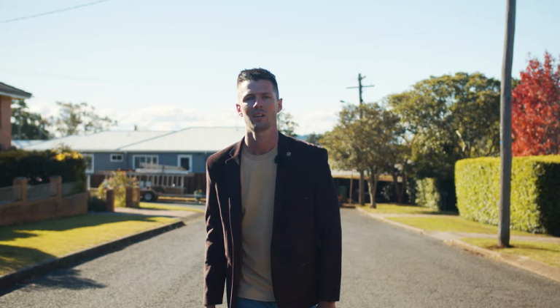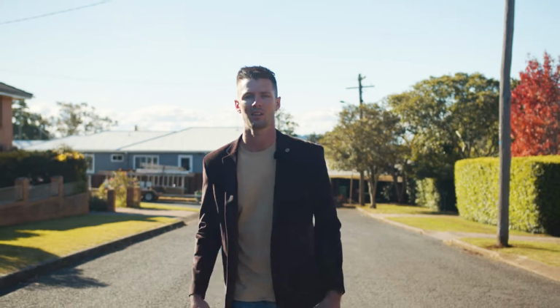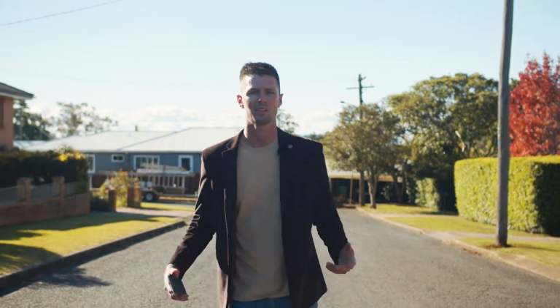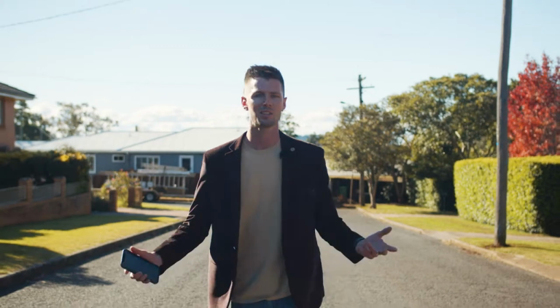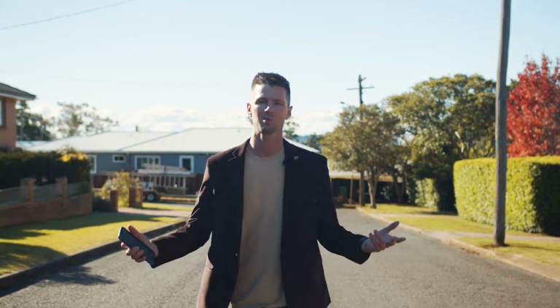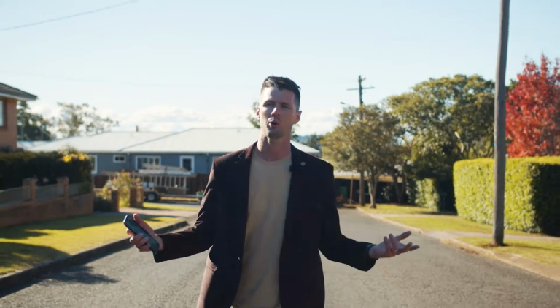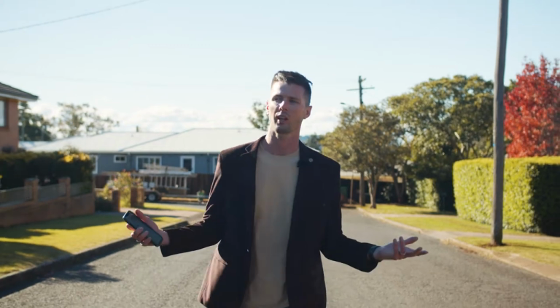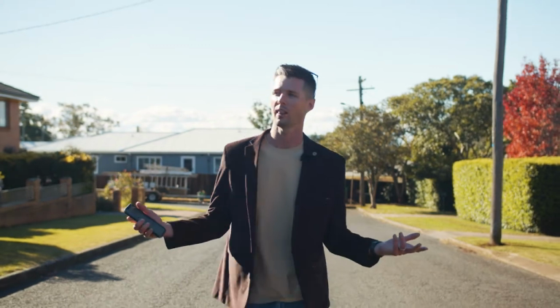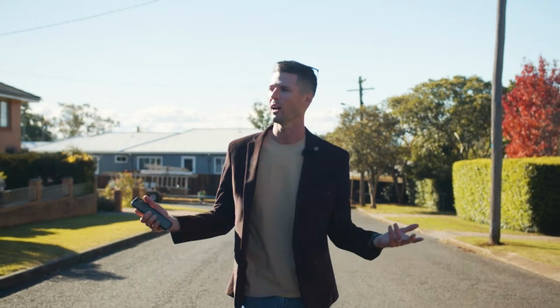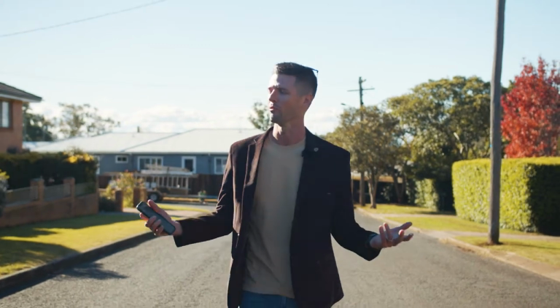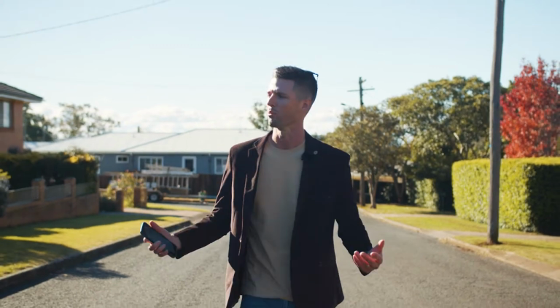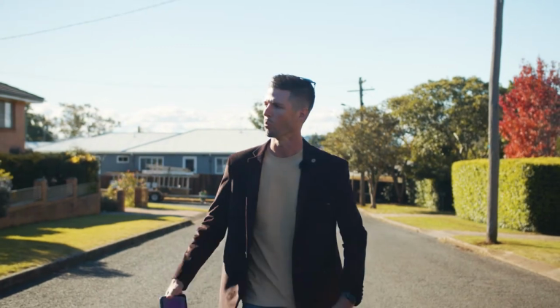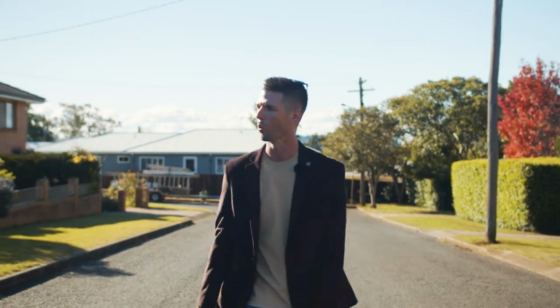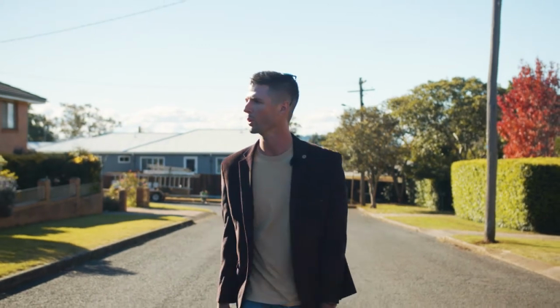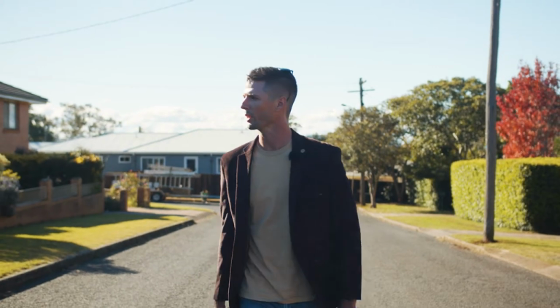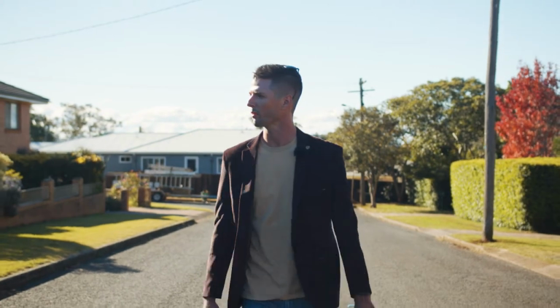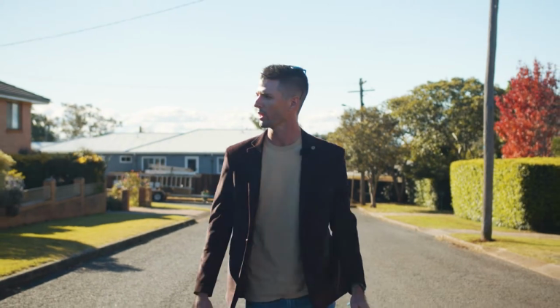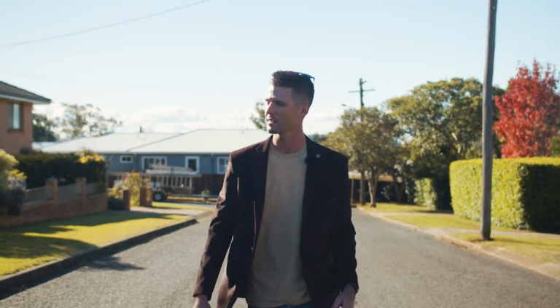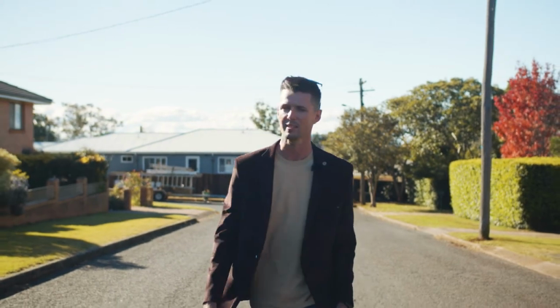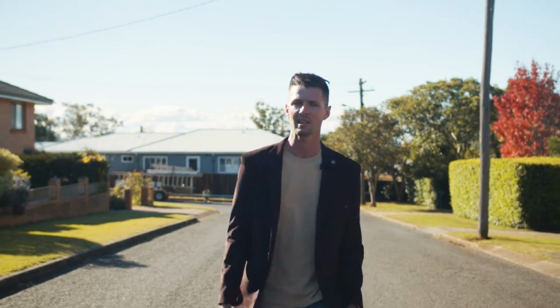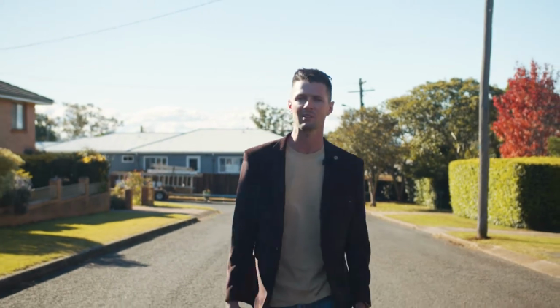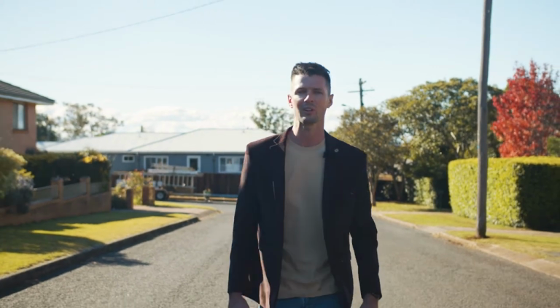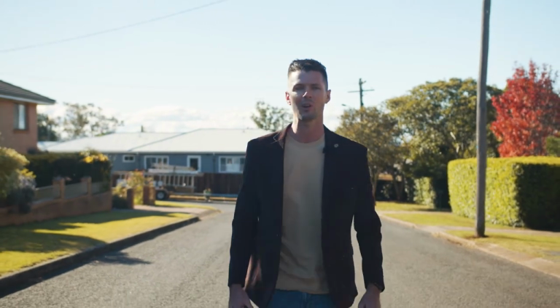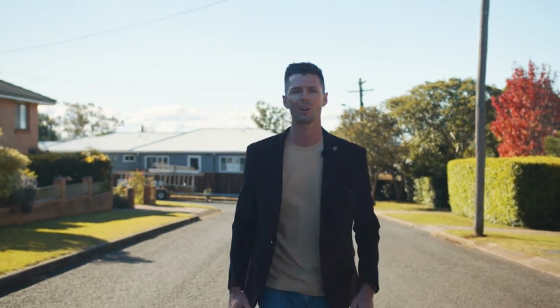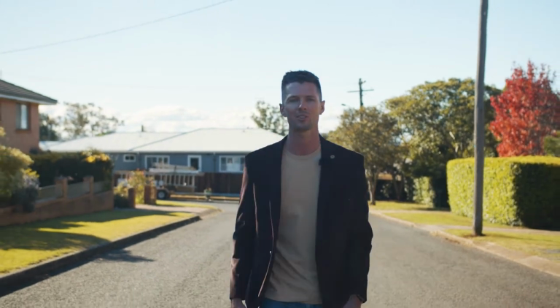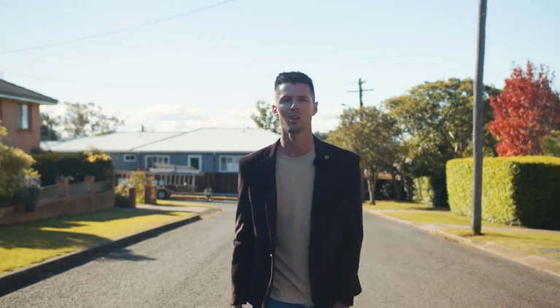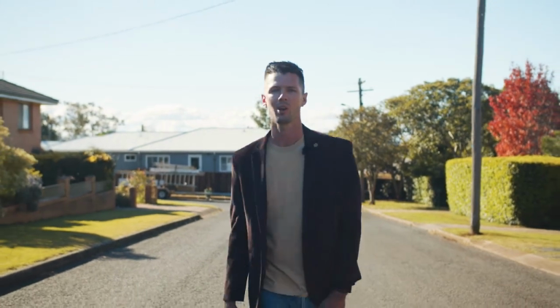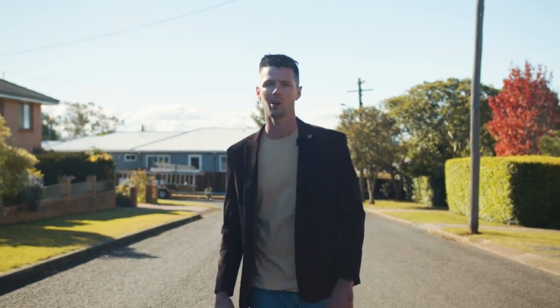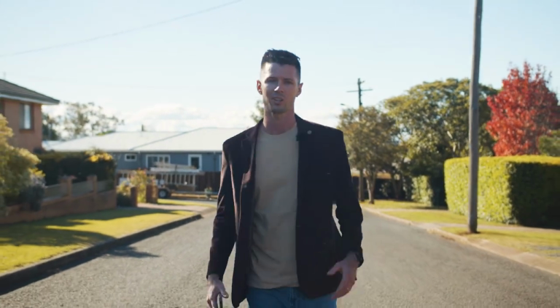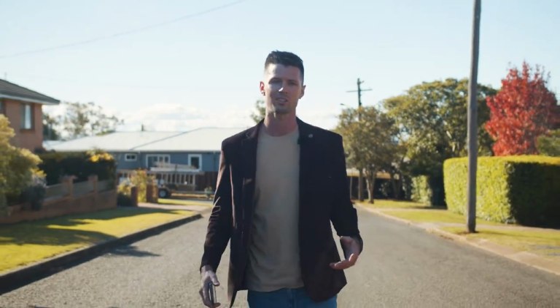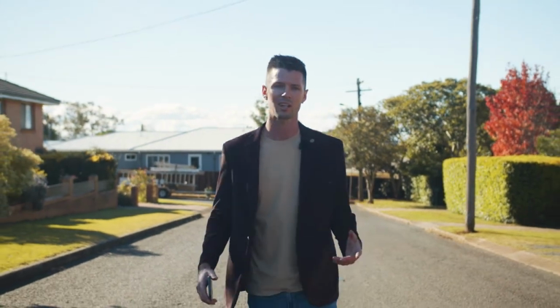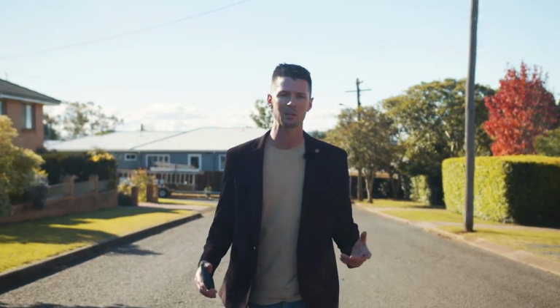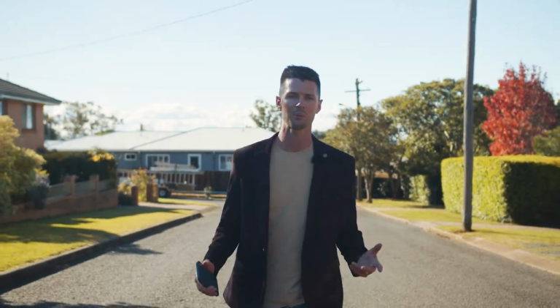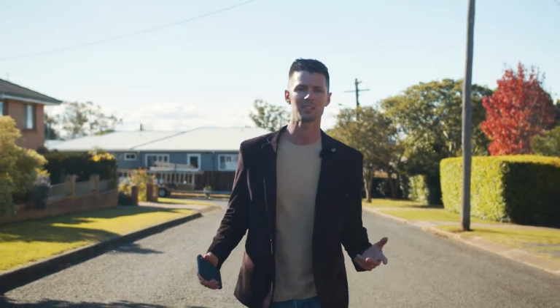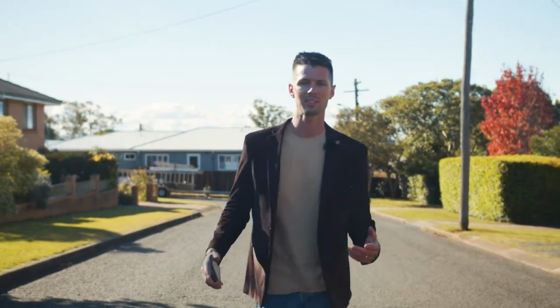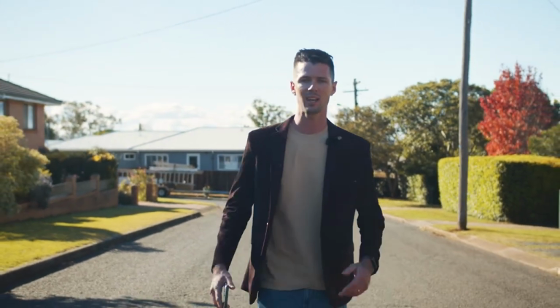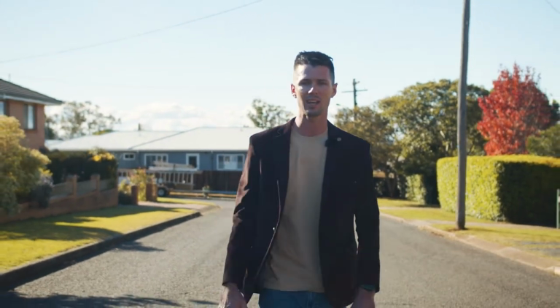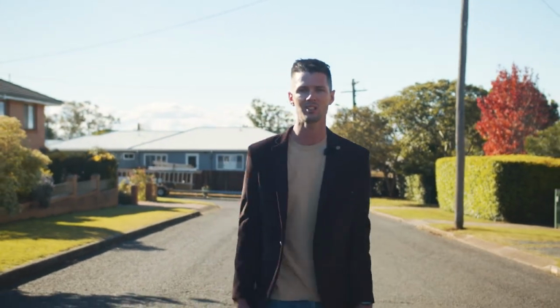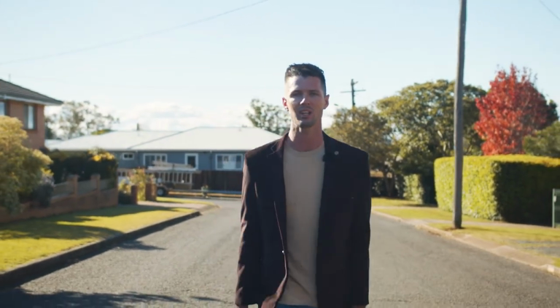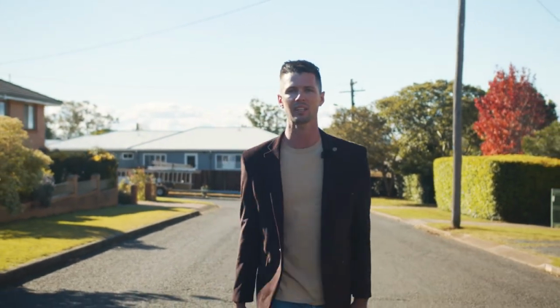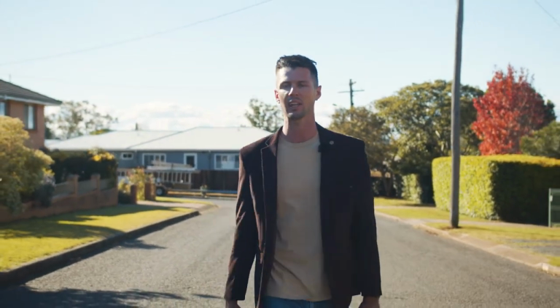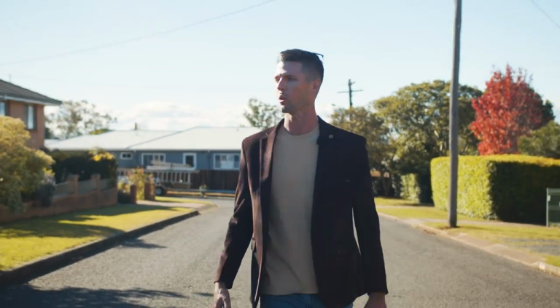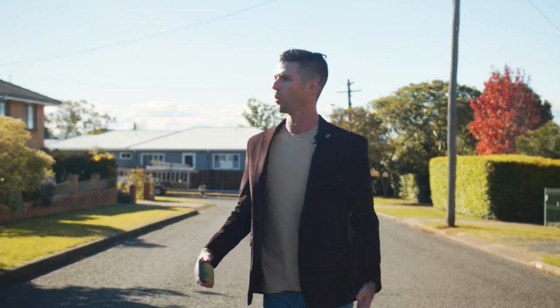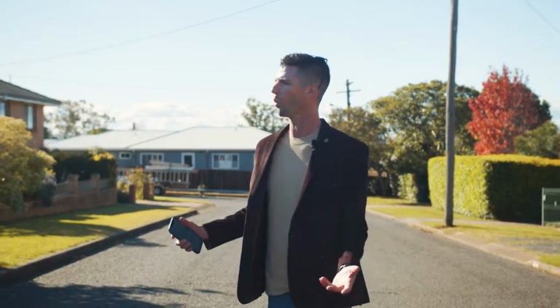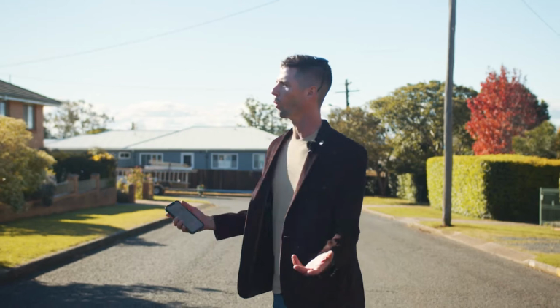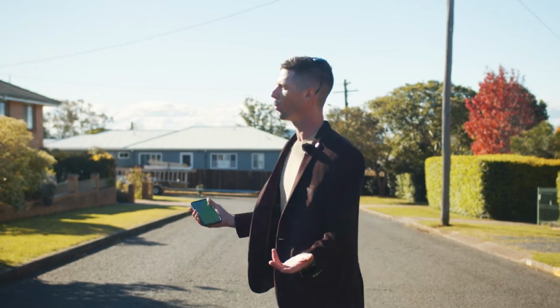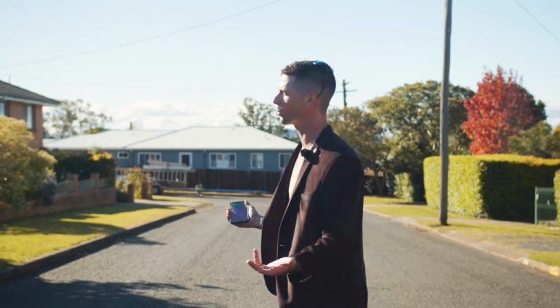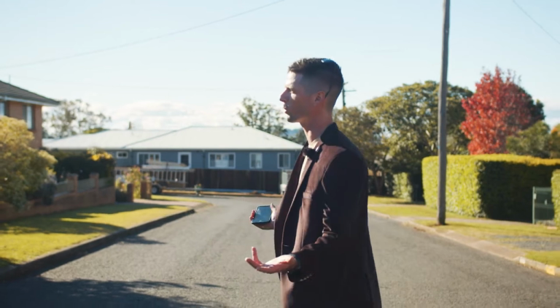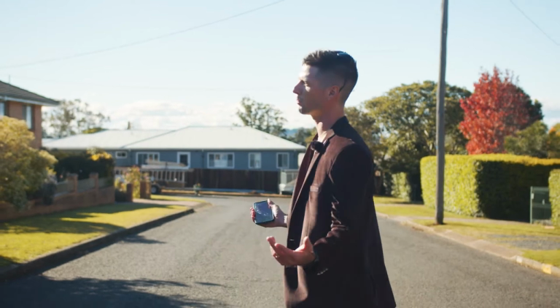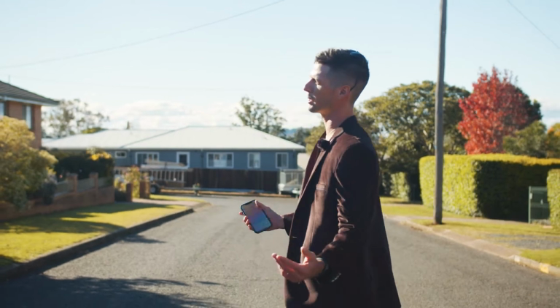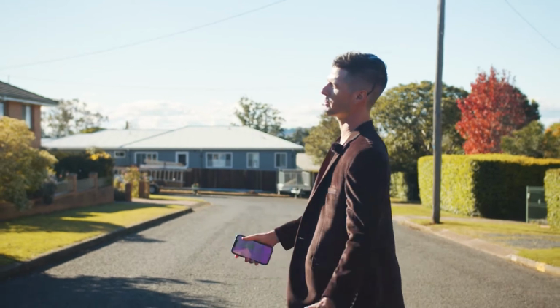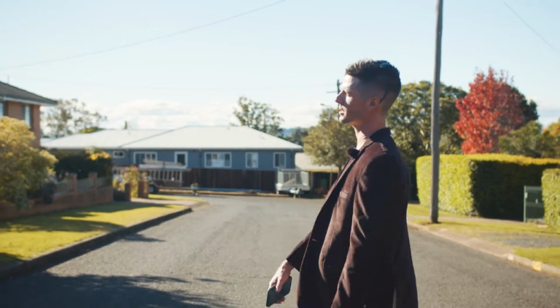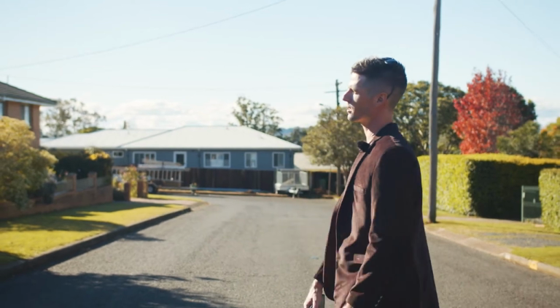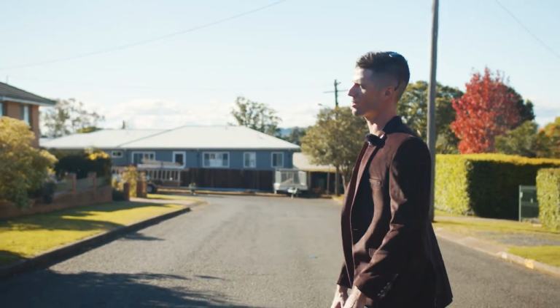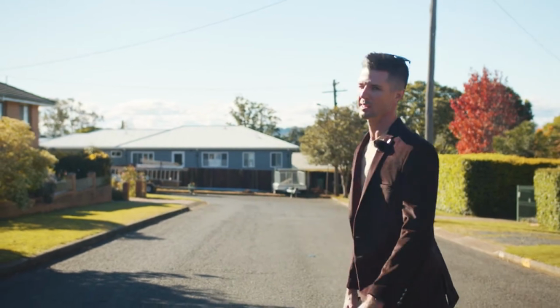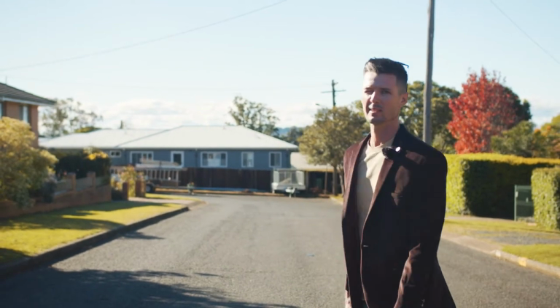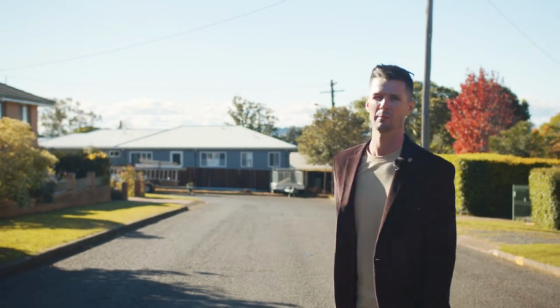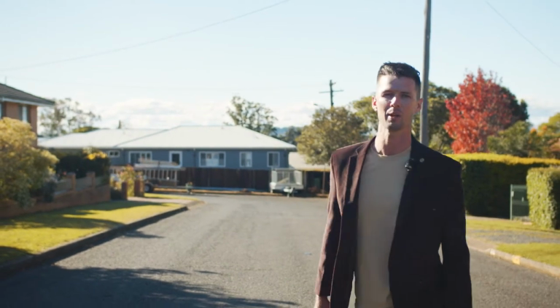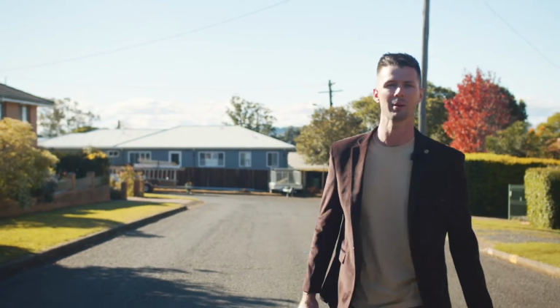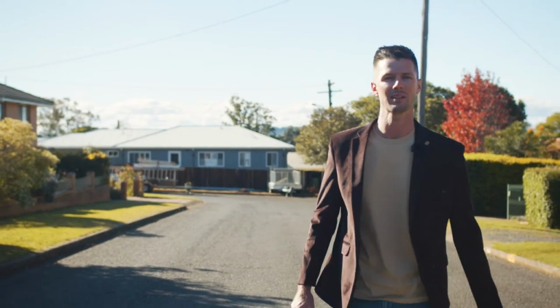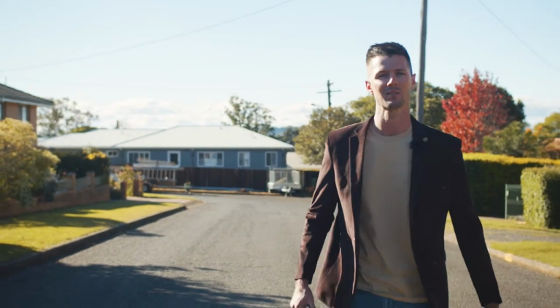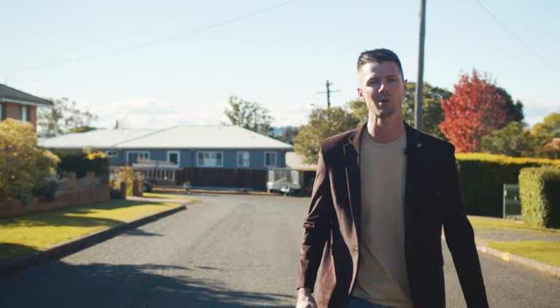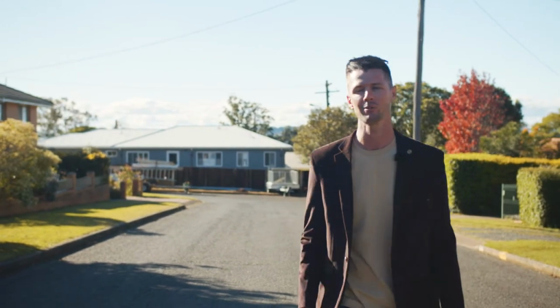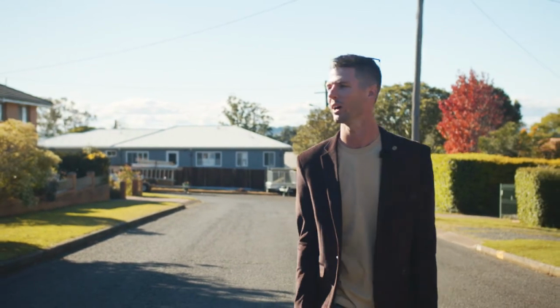Now this is what I love — walking around Centenary Heights on a sunny winter's day, checking out all the property potential this suburb has to offer.